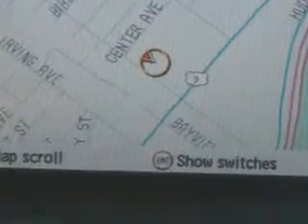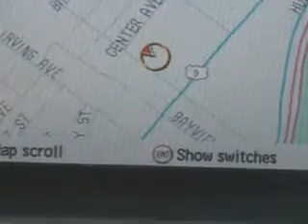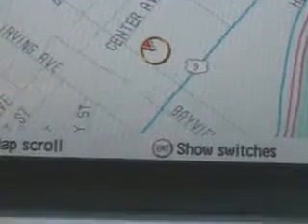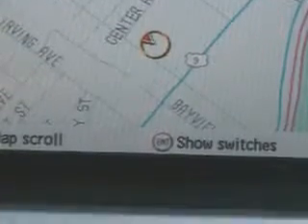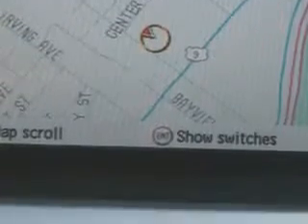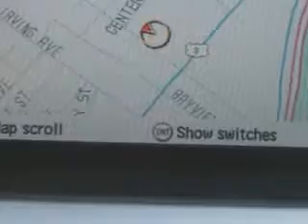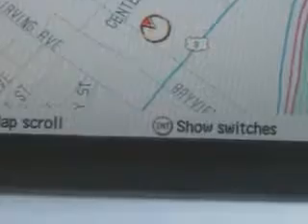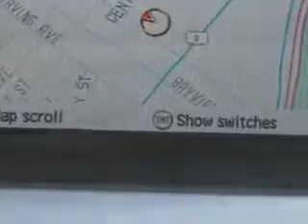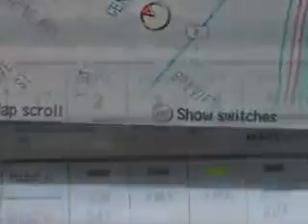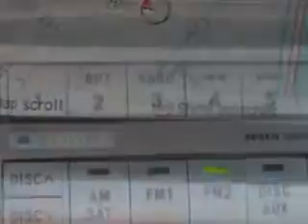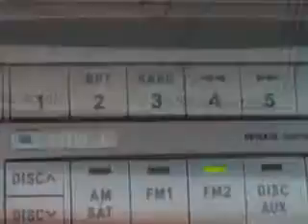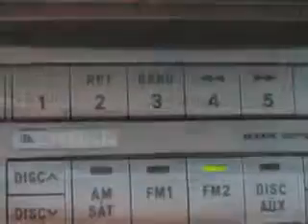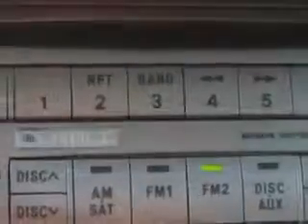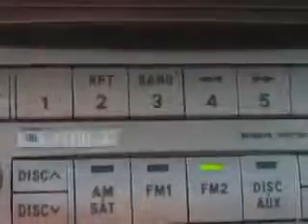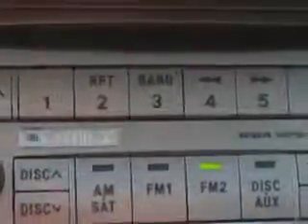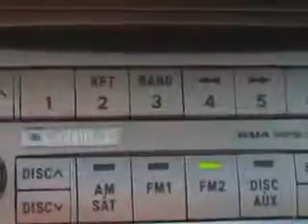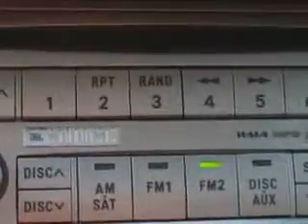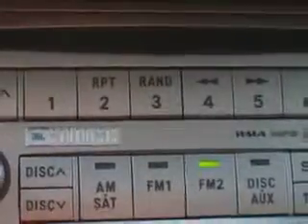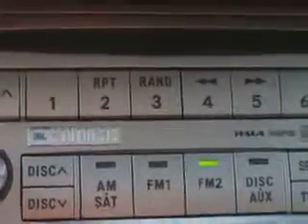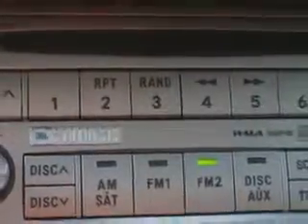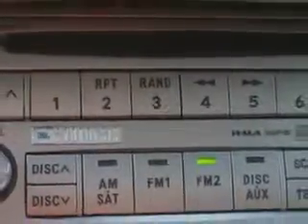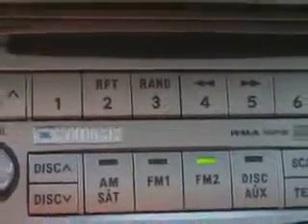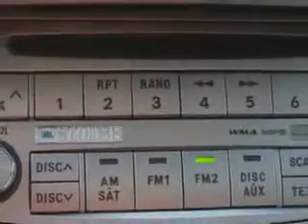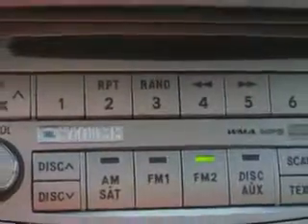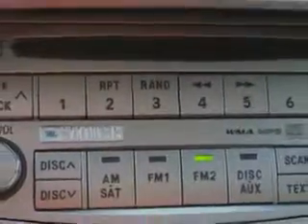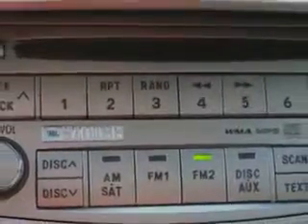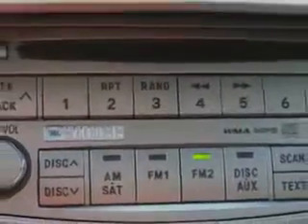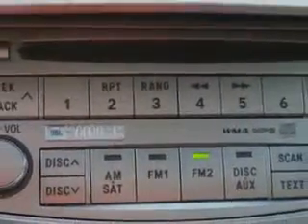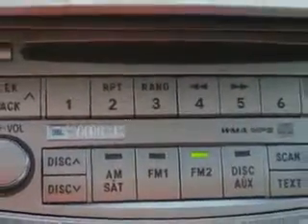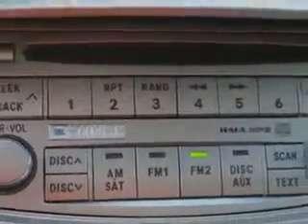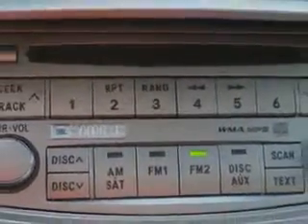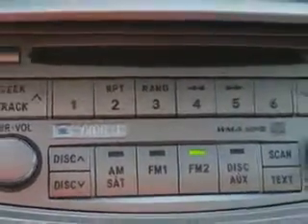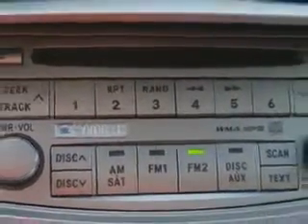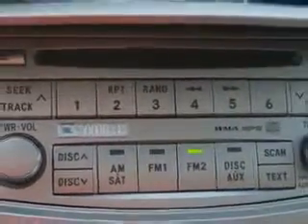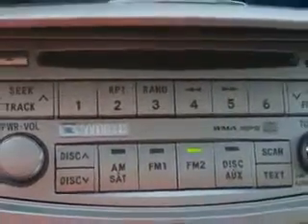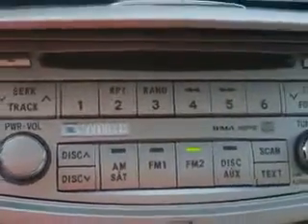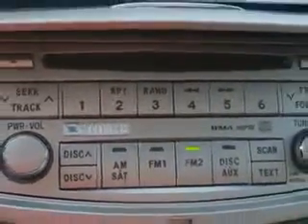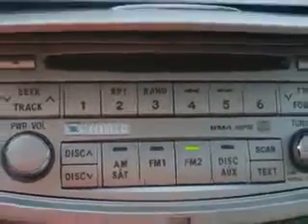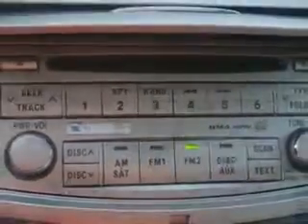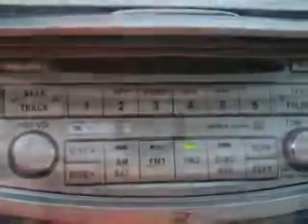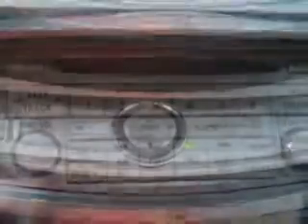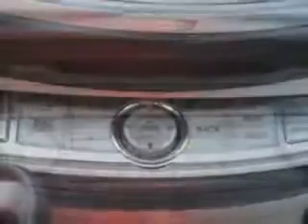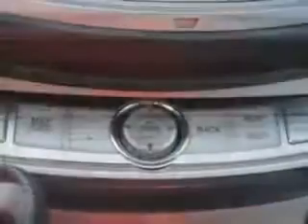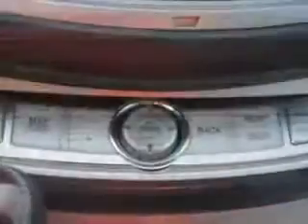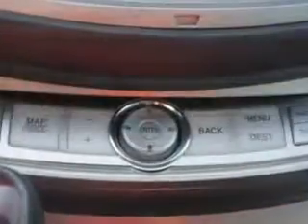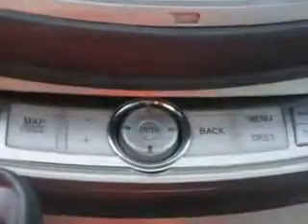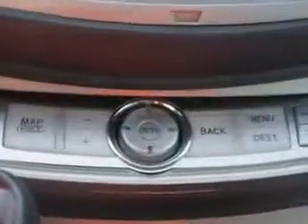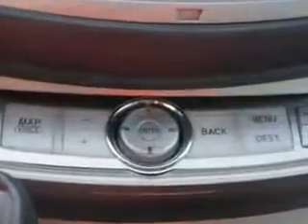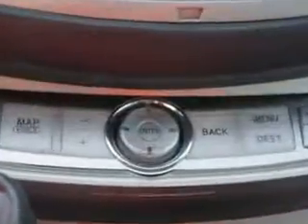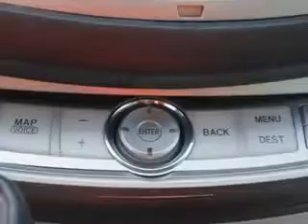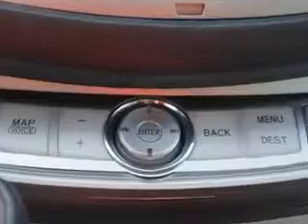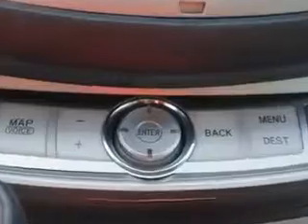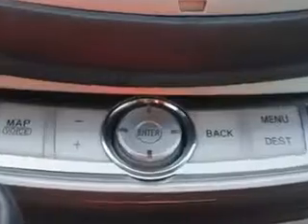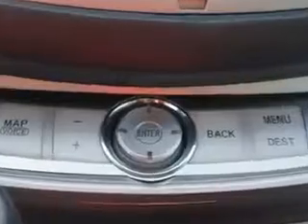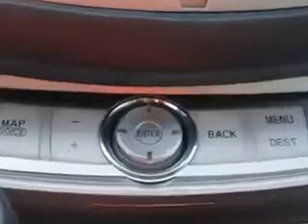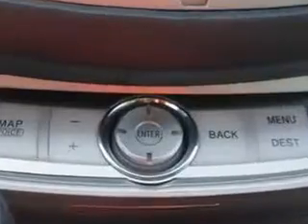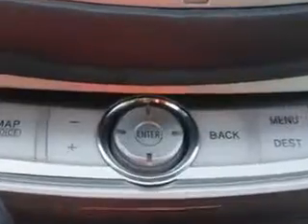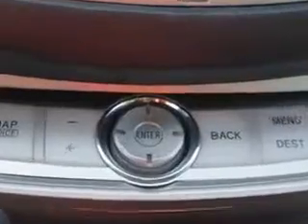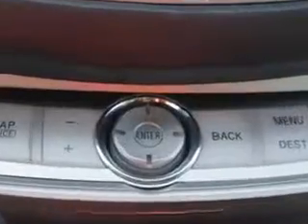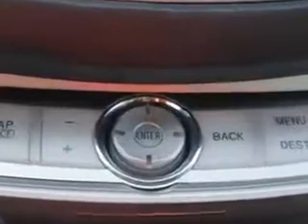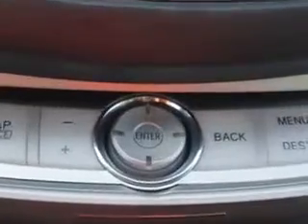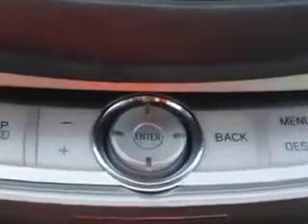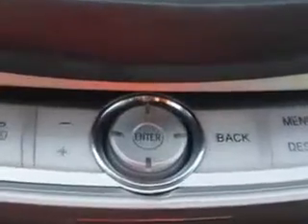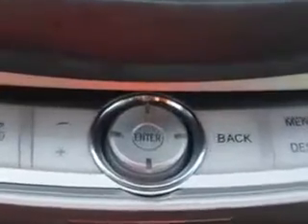Enjoy the drive and have peace of mind in this 2010 Toyota Avalon. See us at Parkway Toyota today.